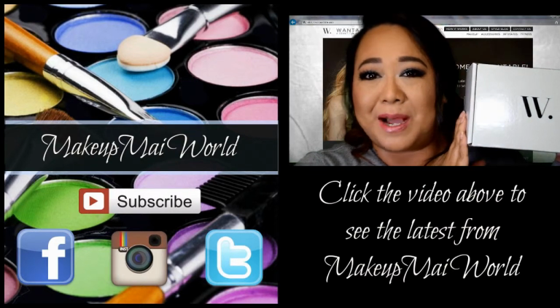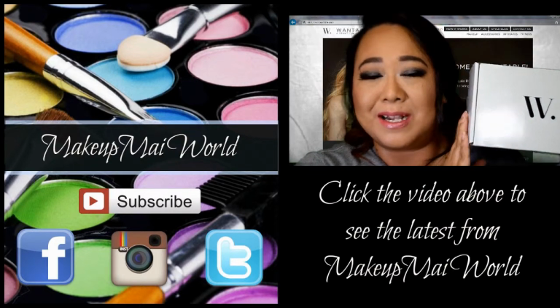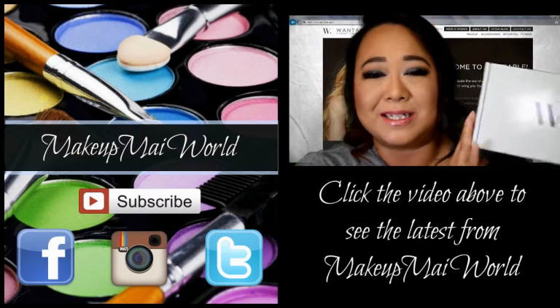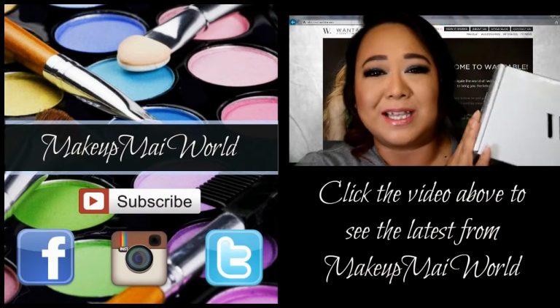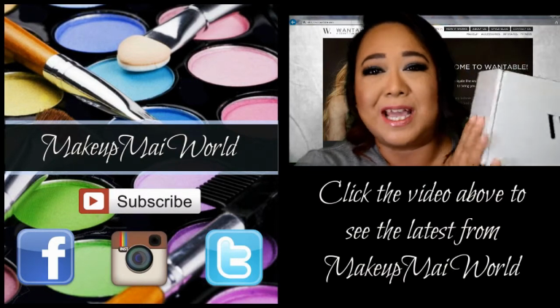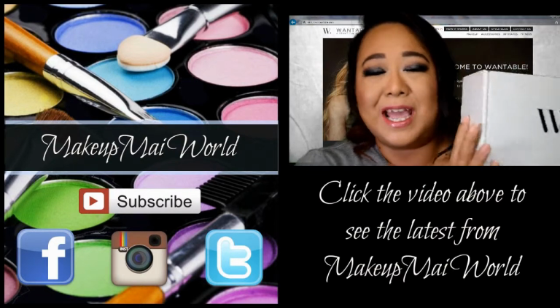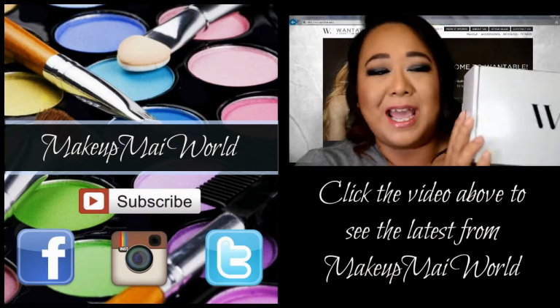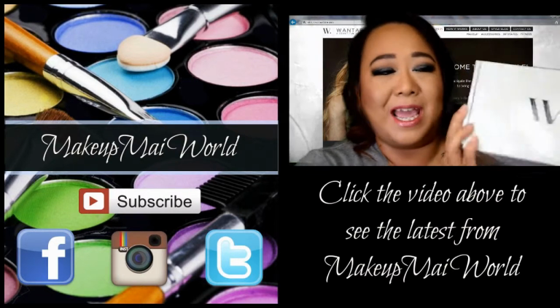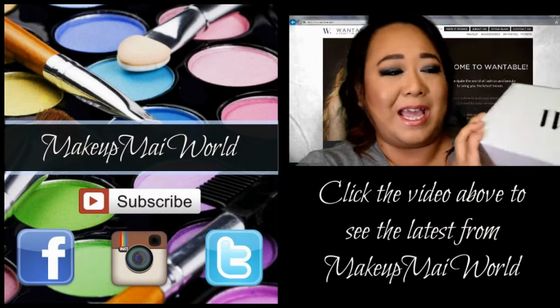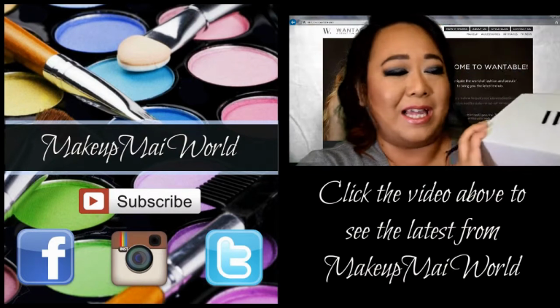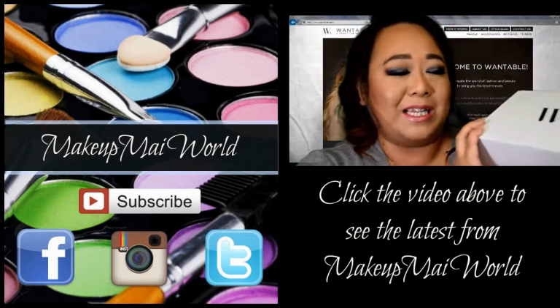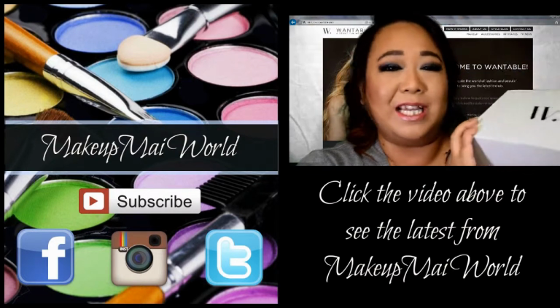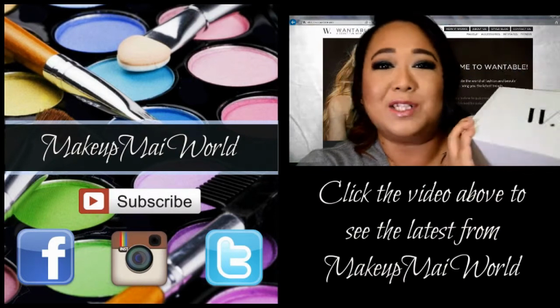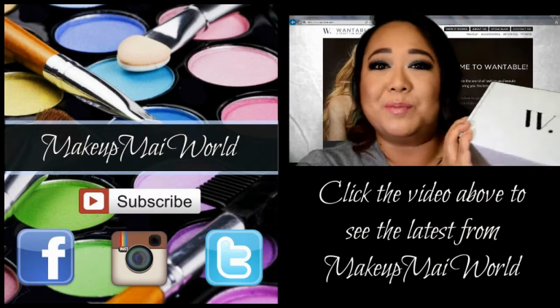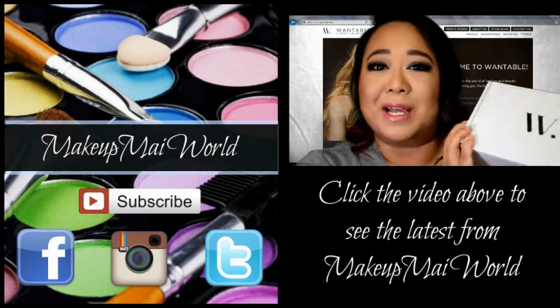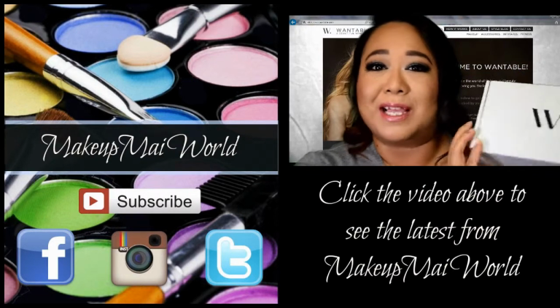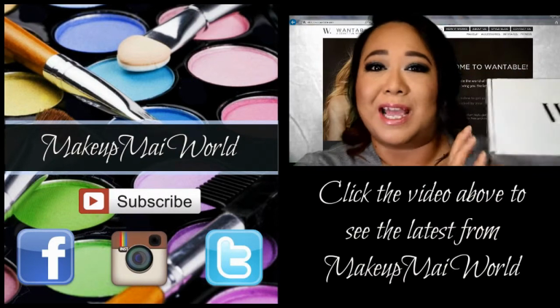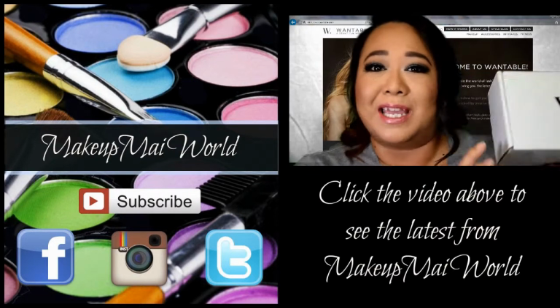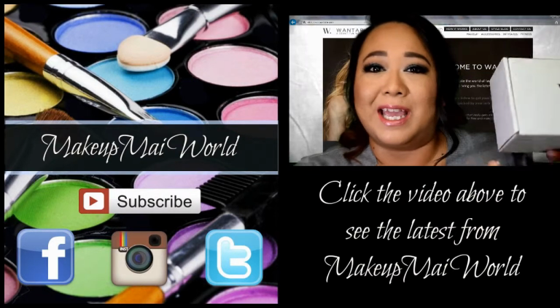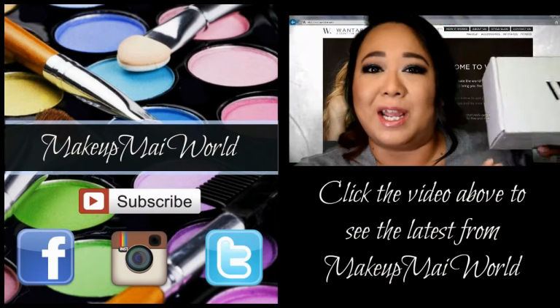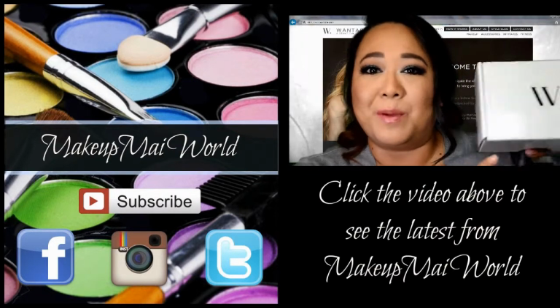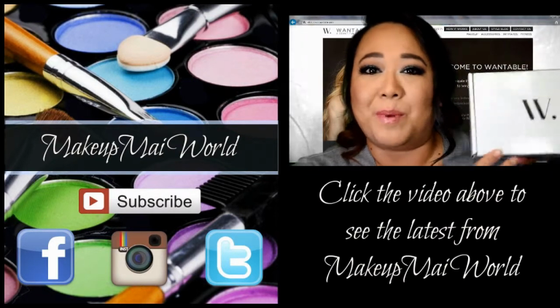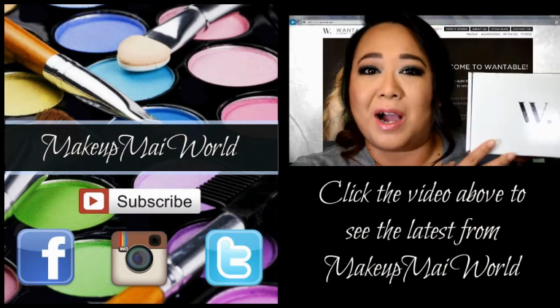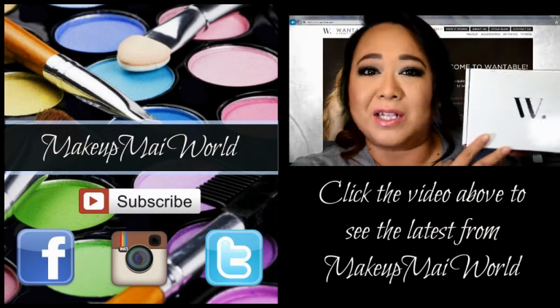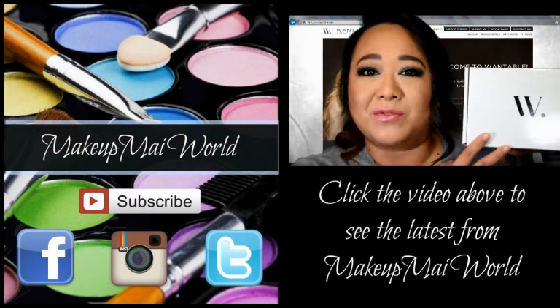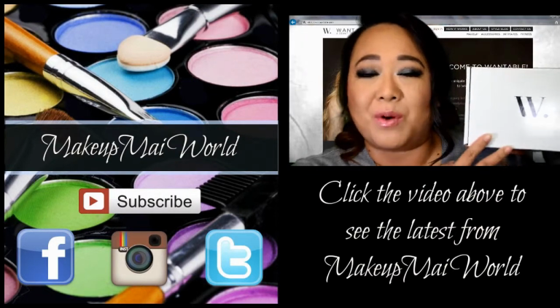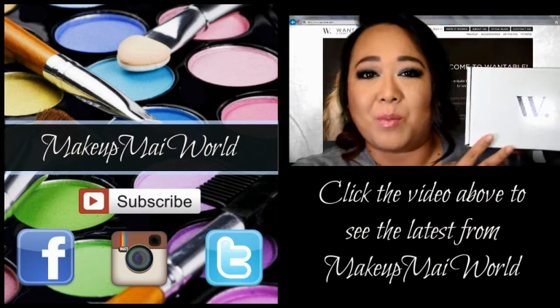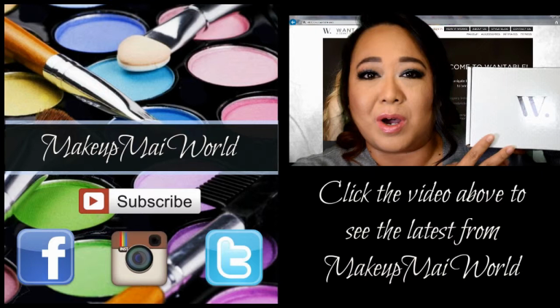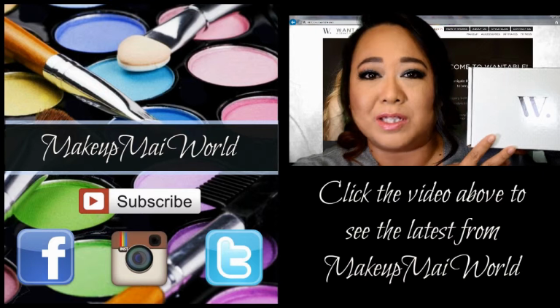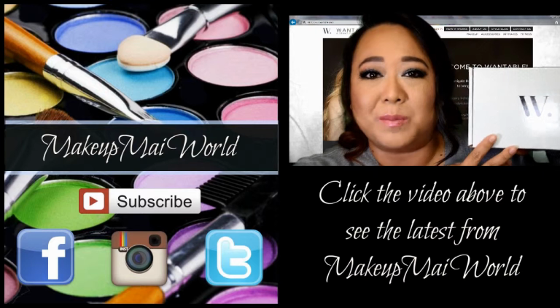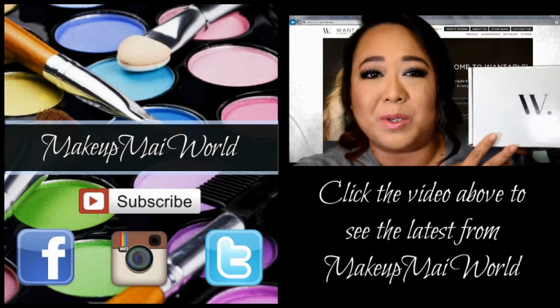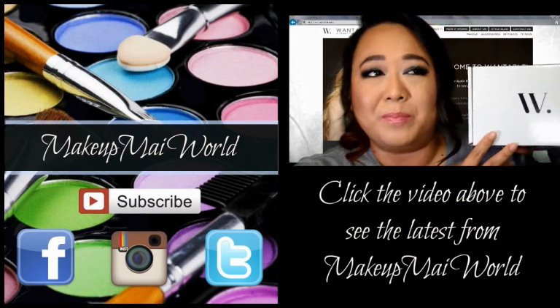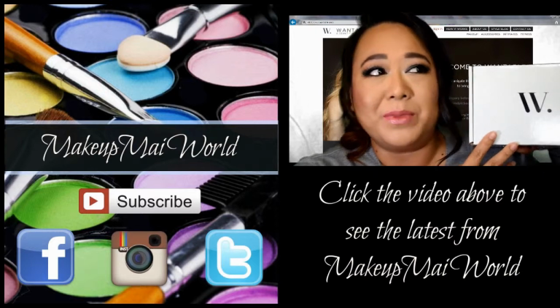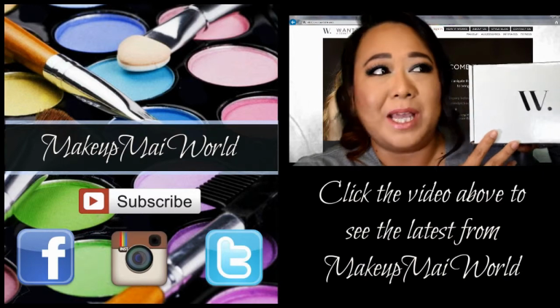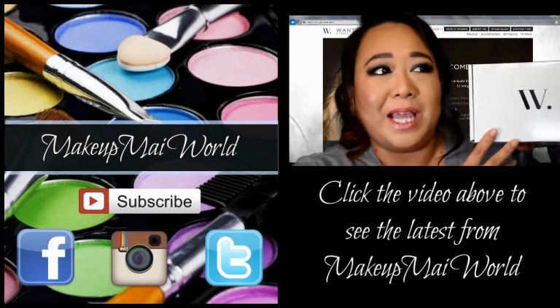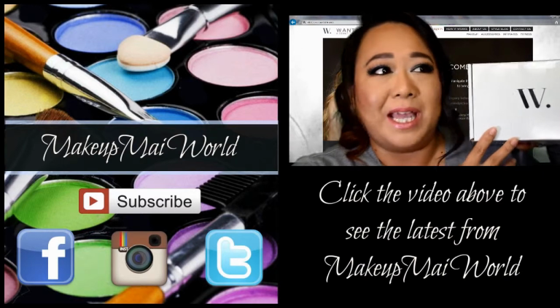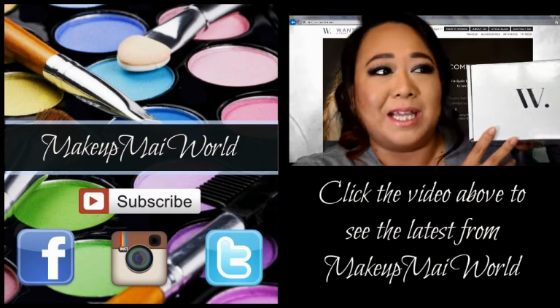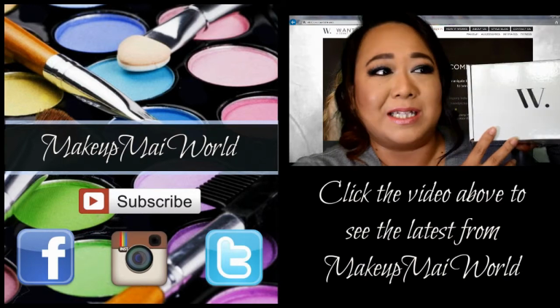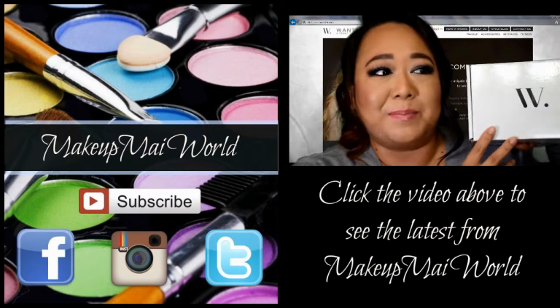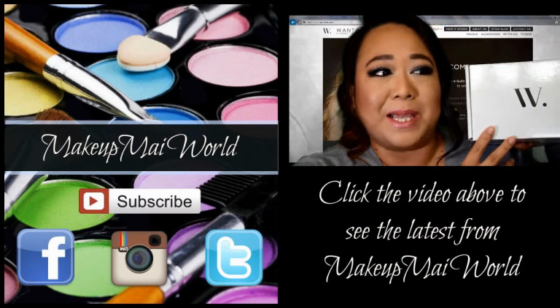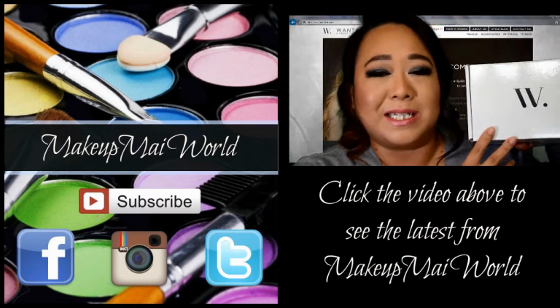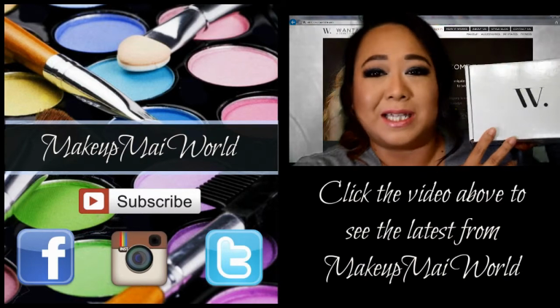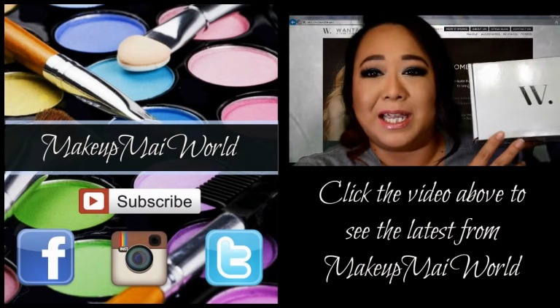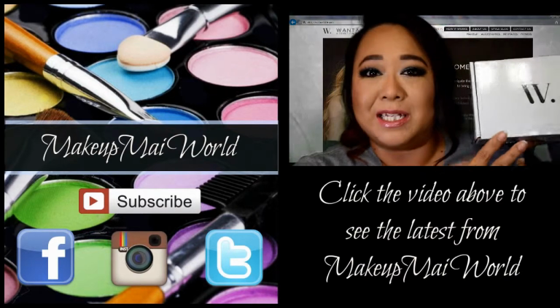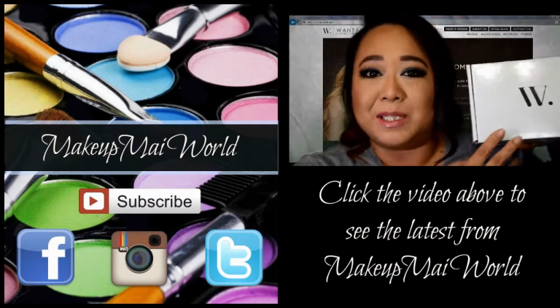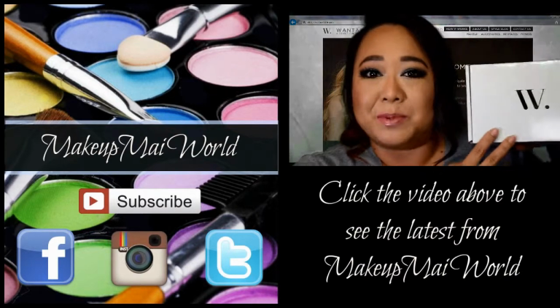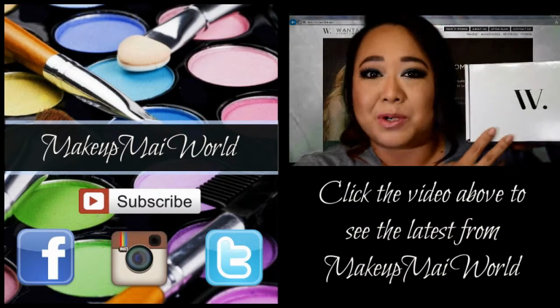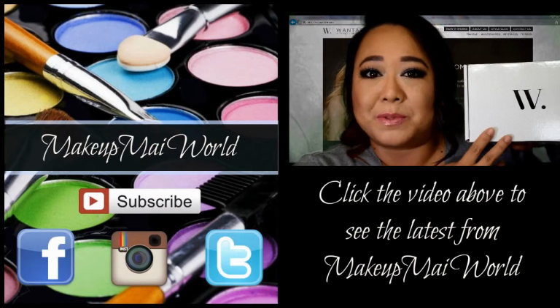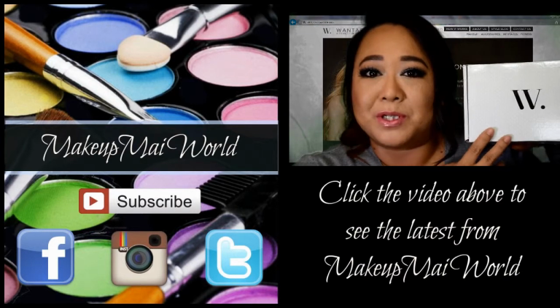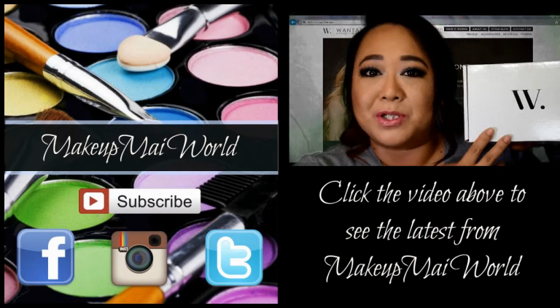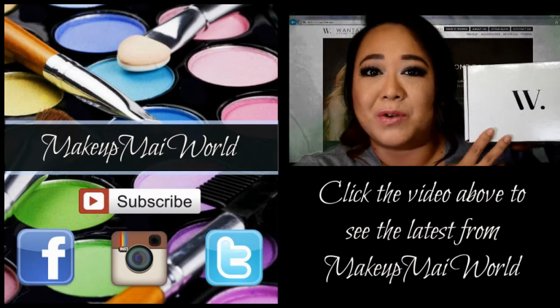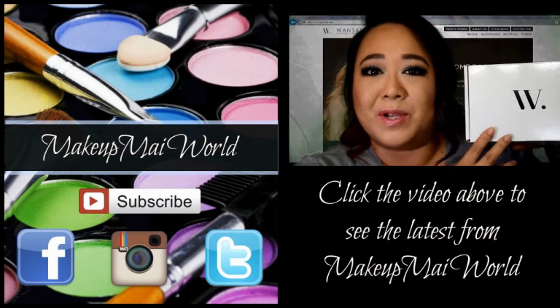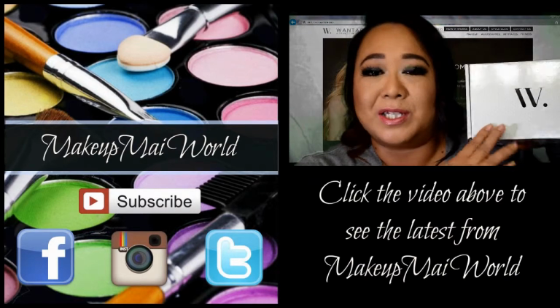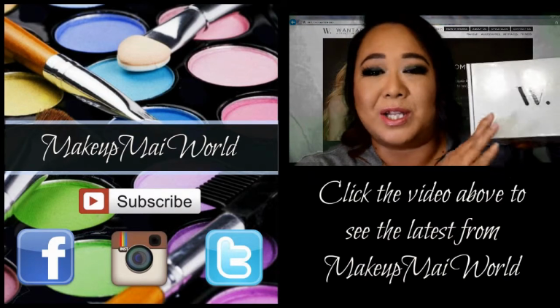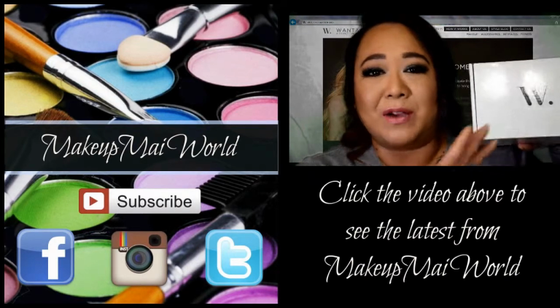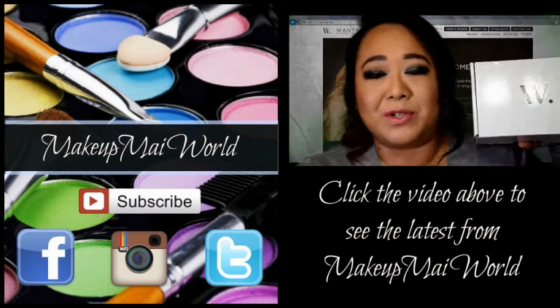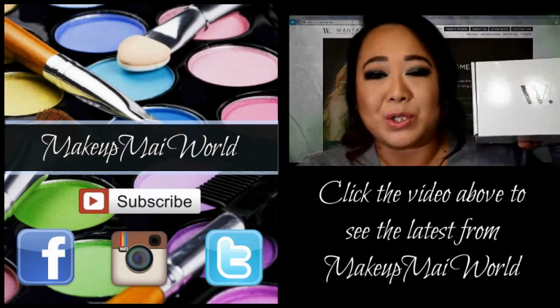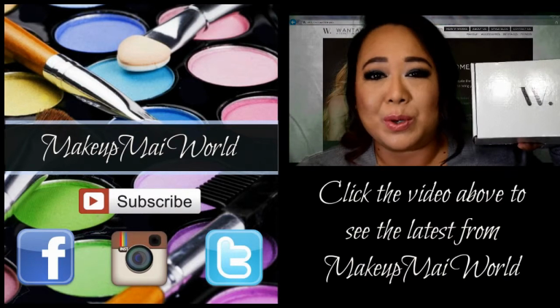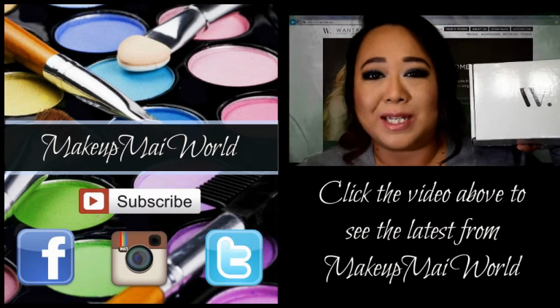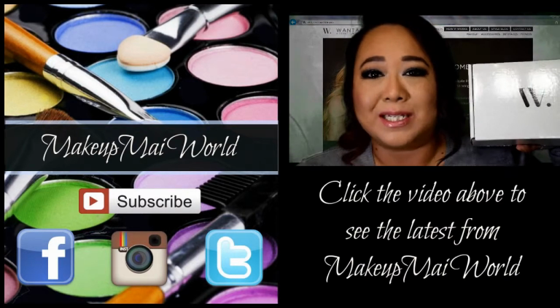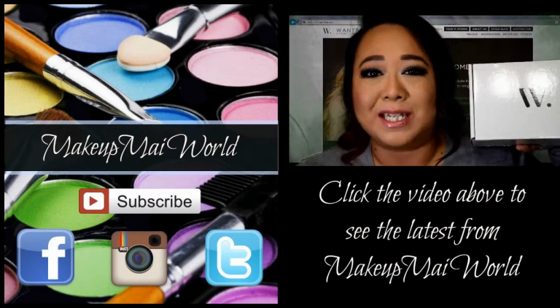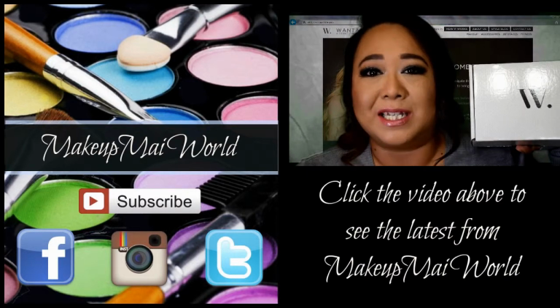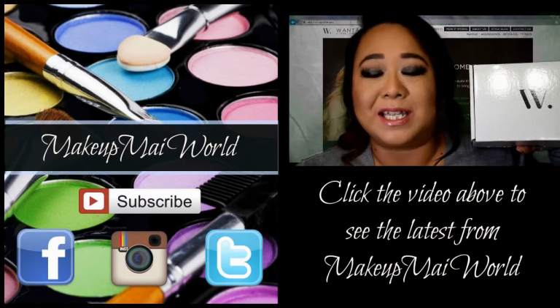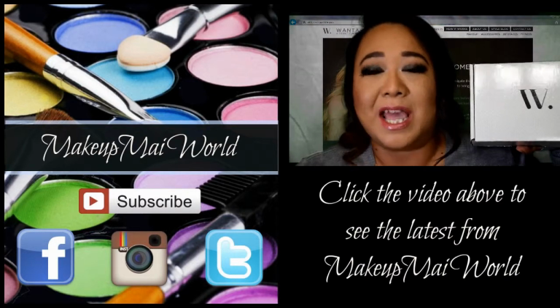Also, be sure to follow me on Facebook, Instagram, and Twitter — my details are below. Take care and I'll see you next time!